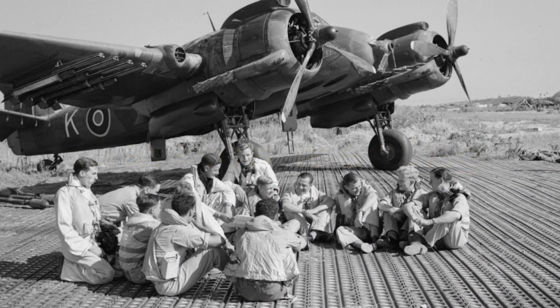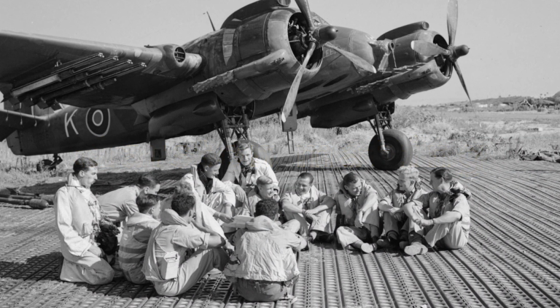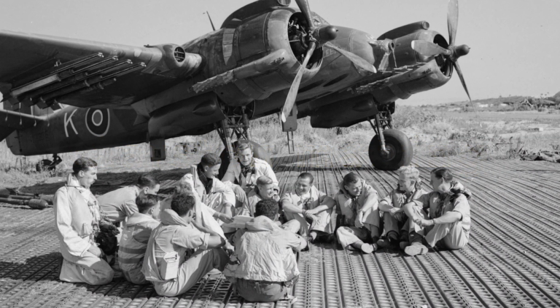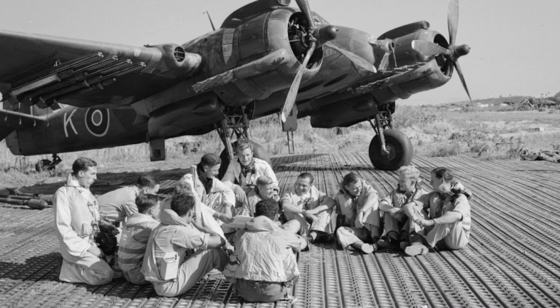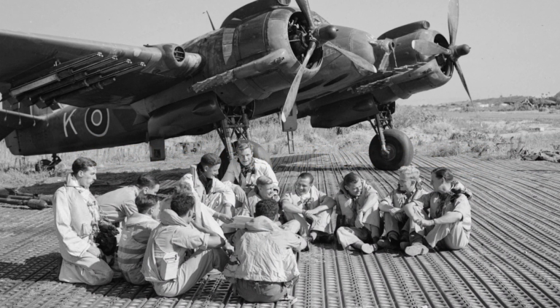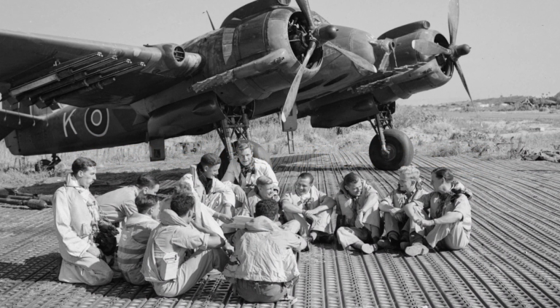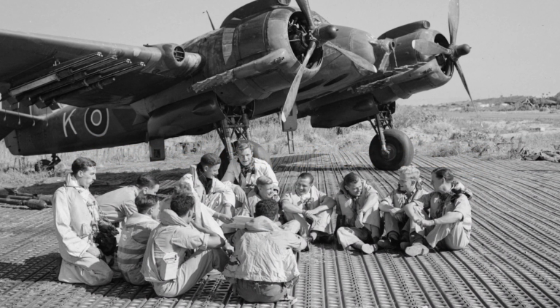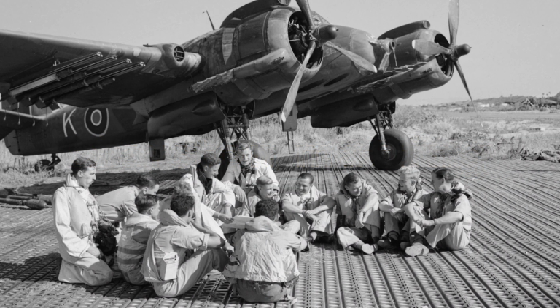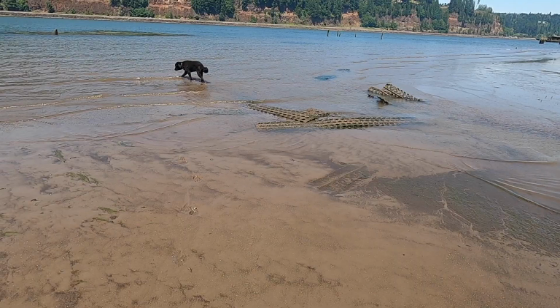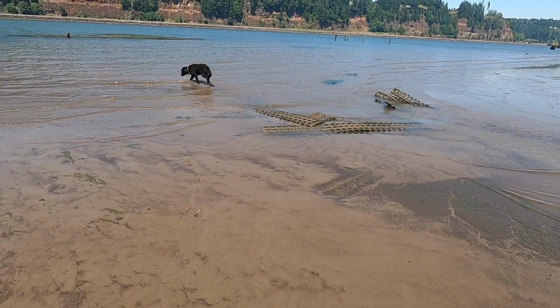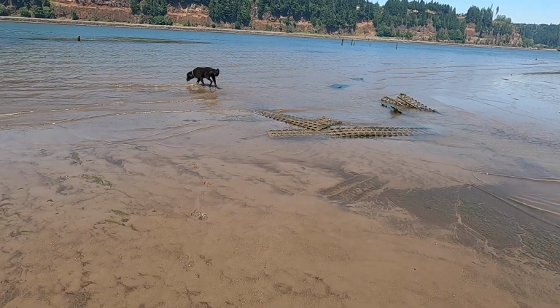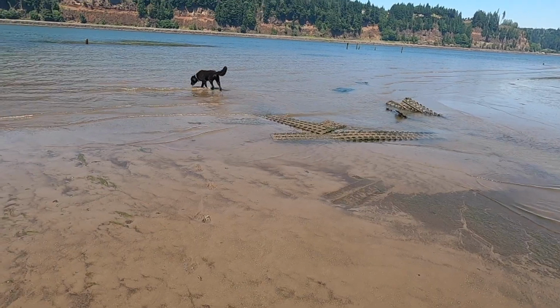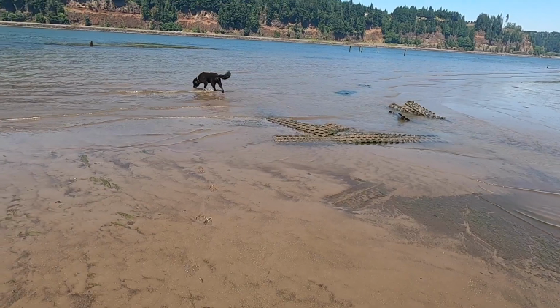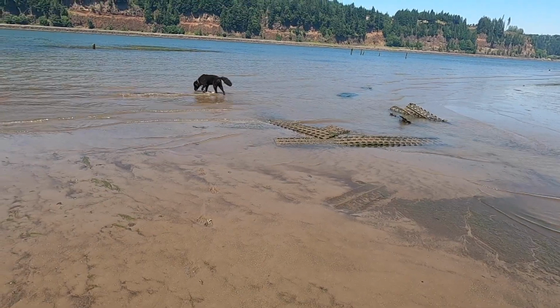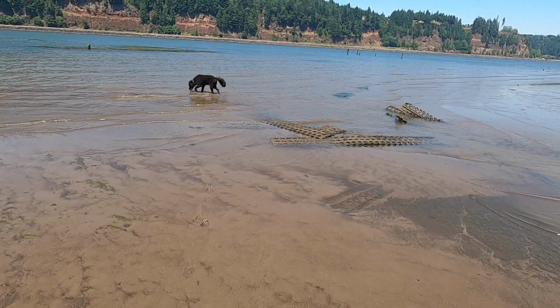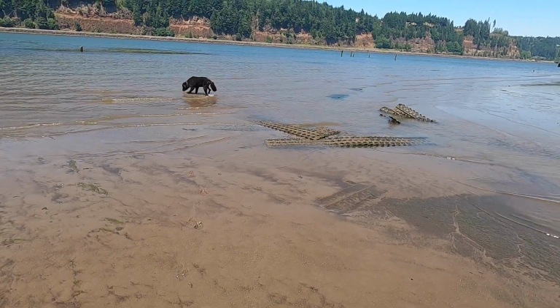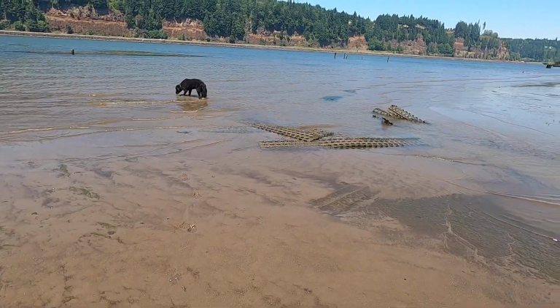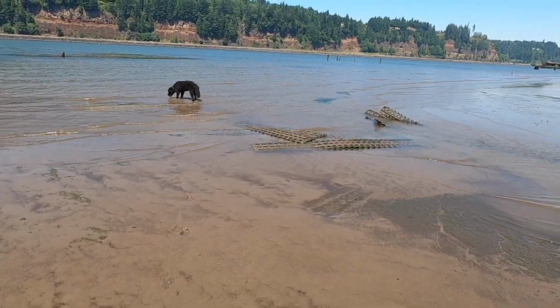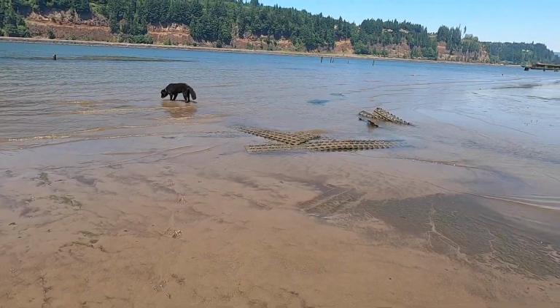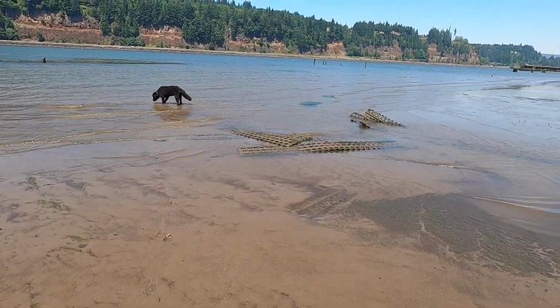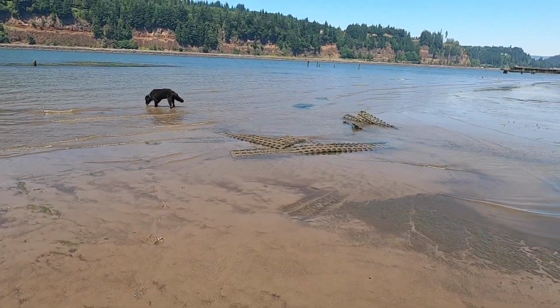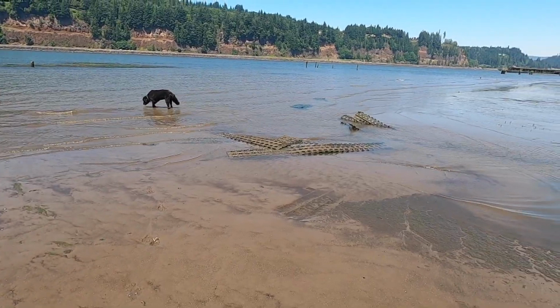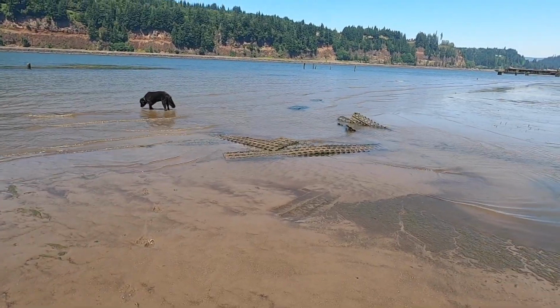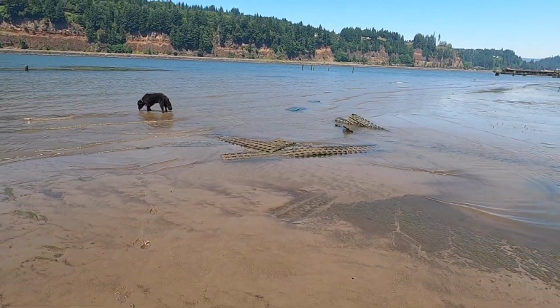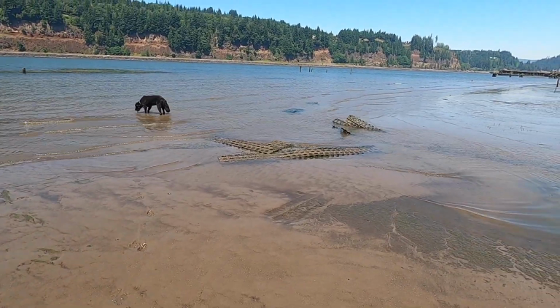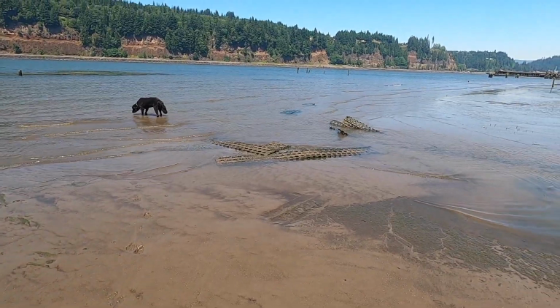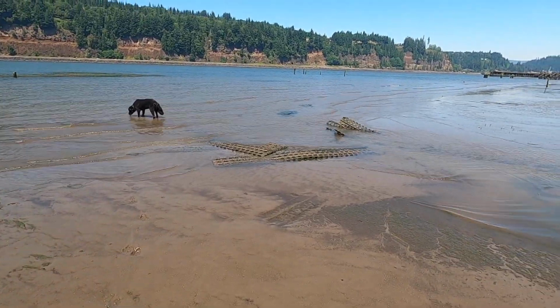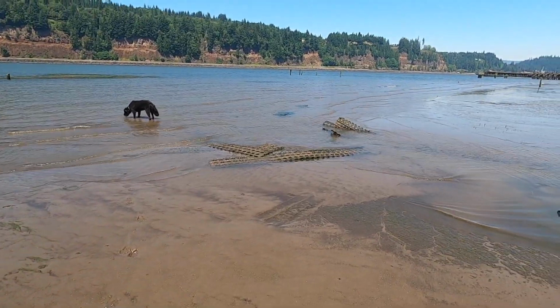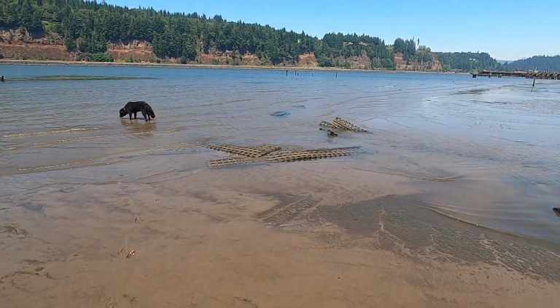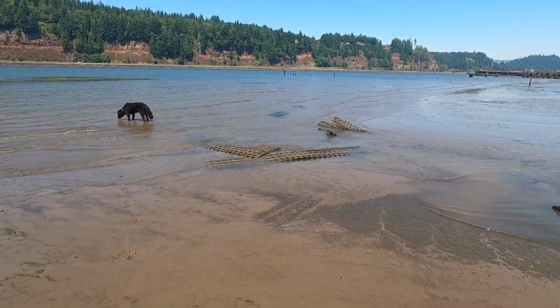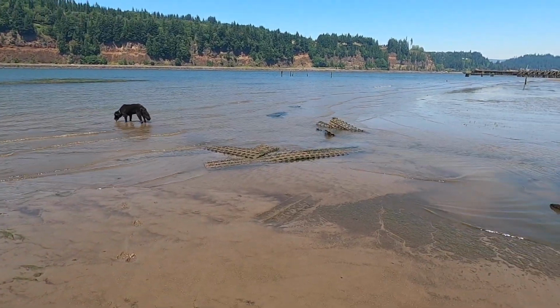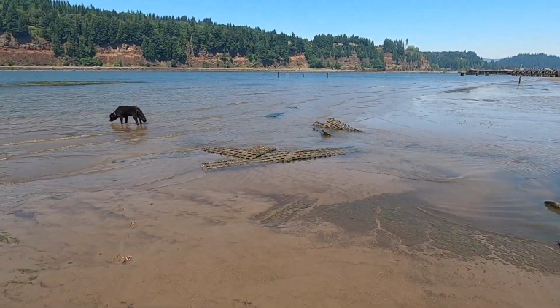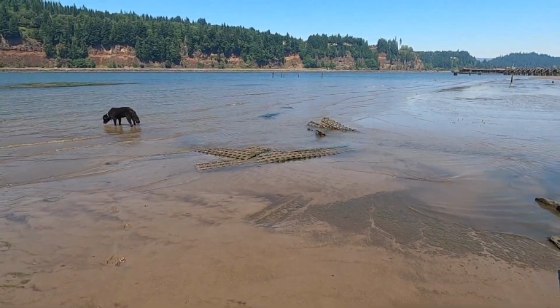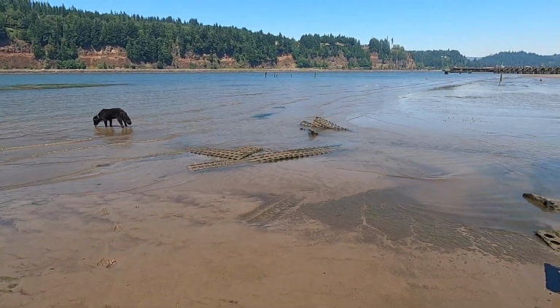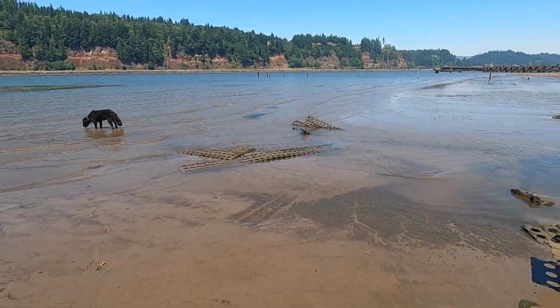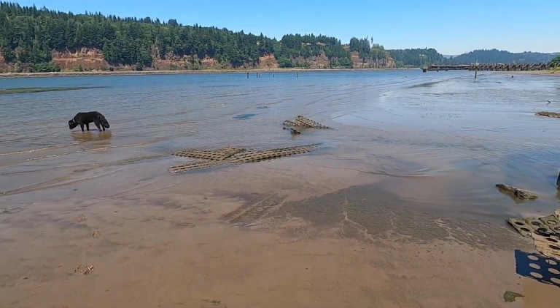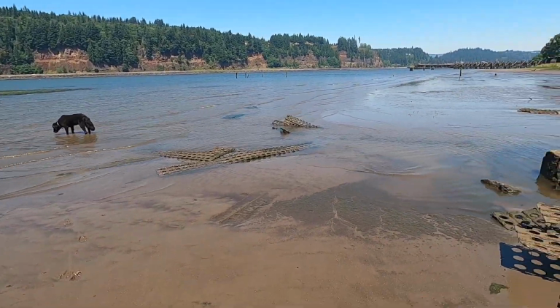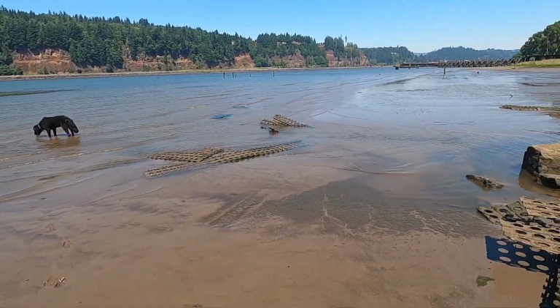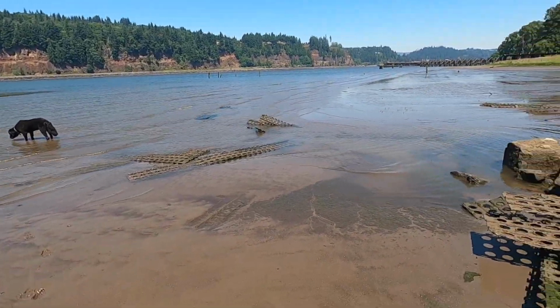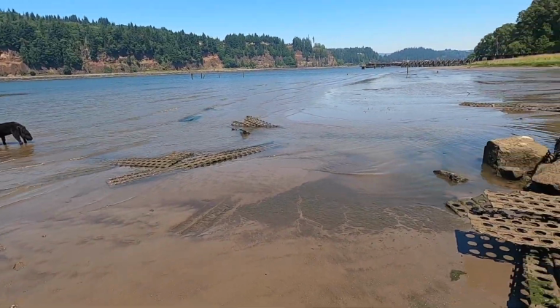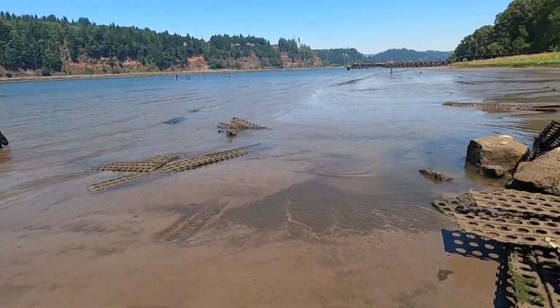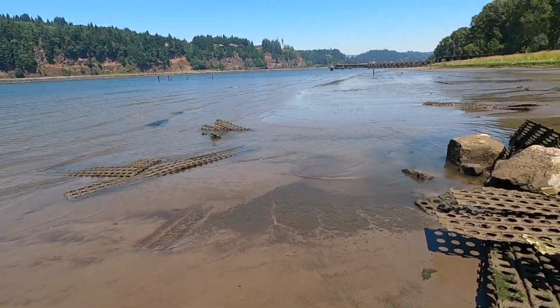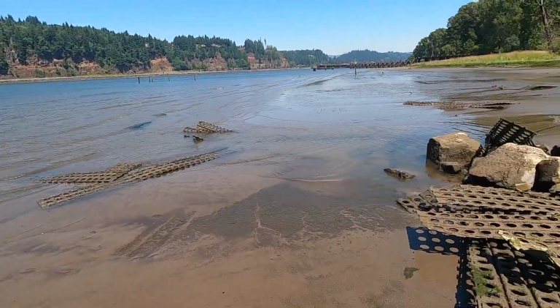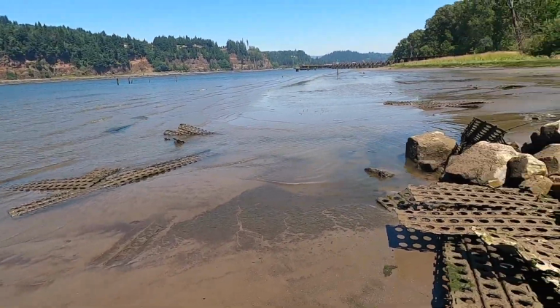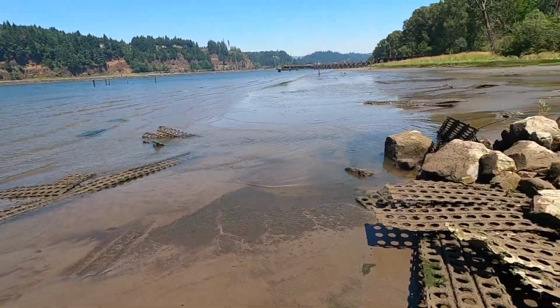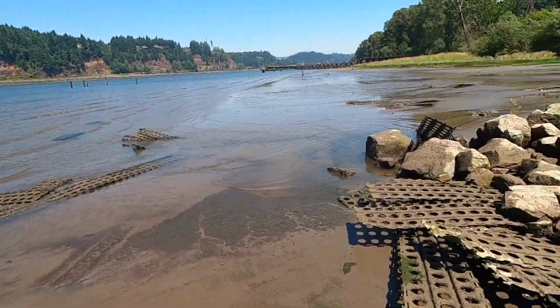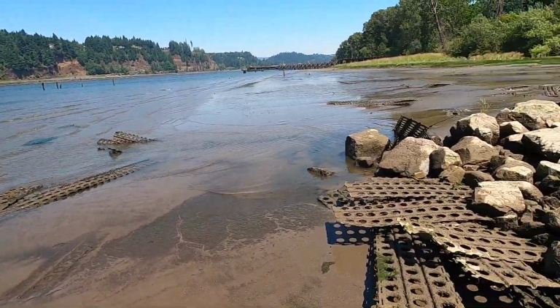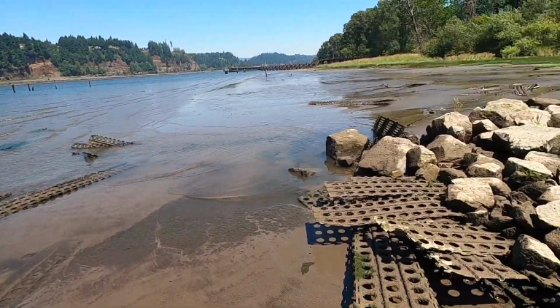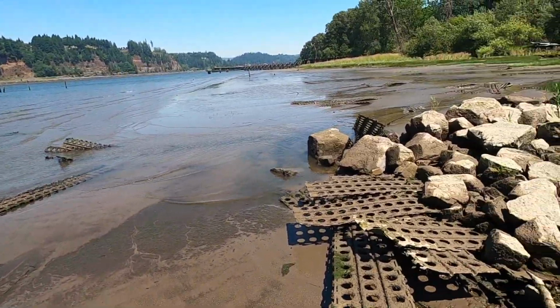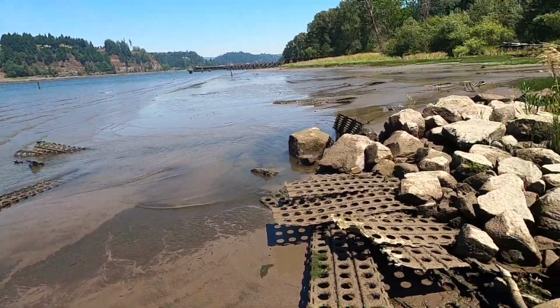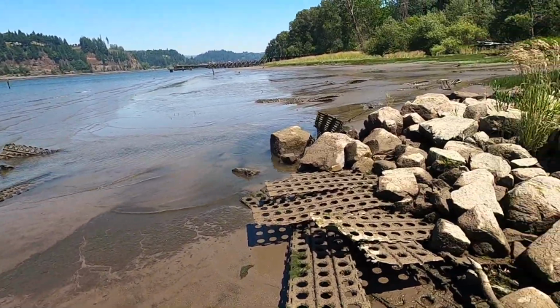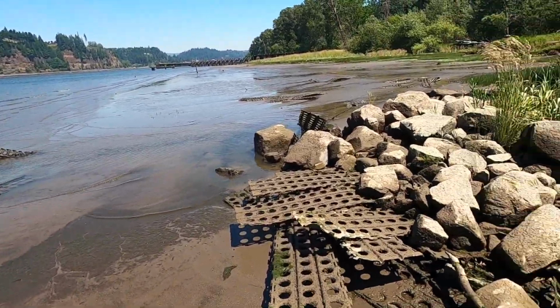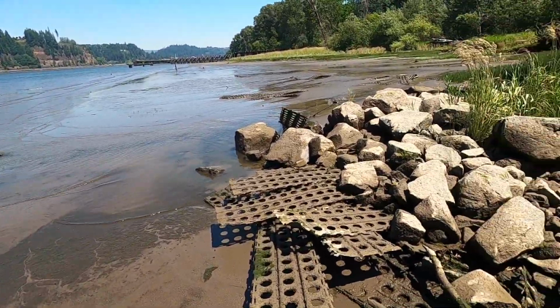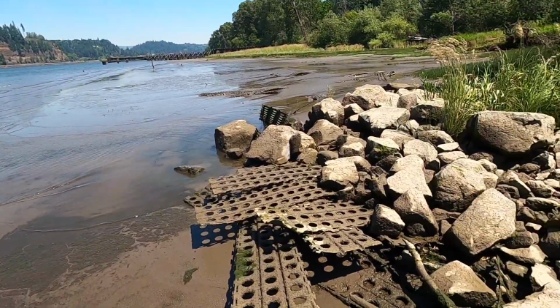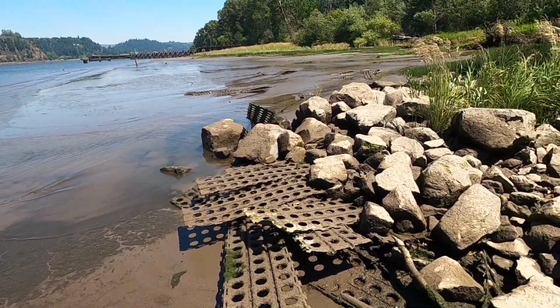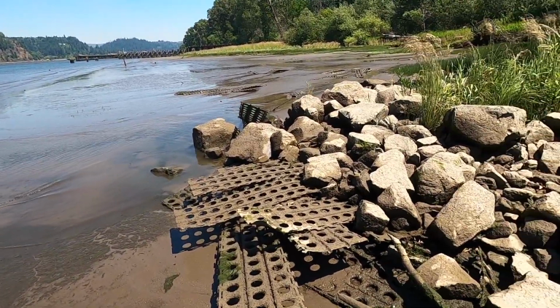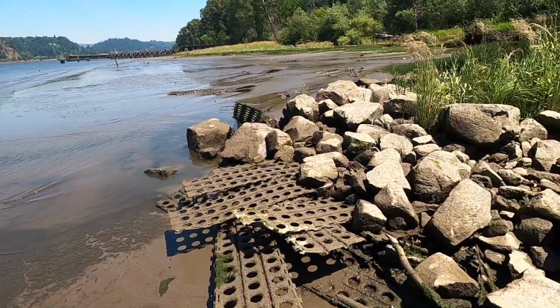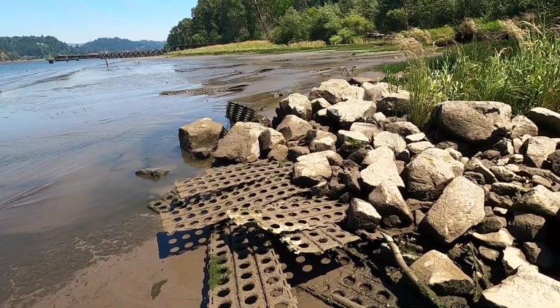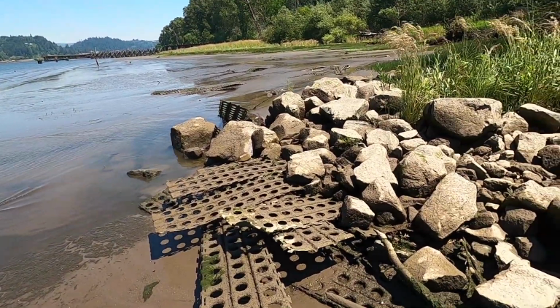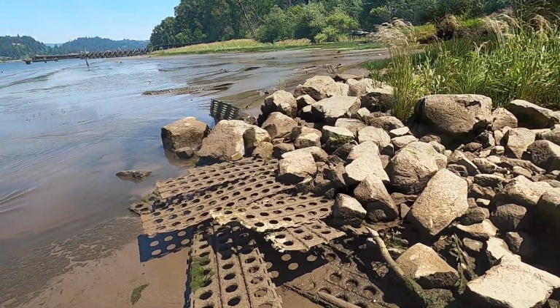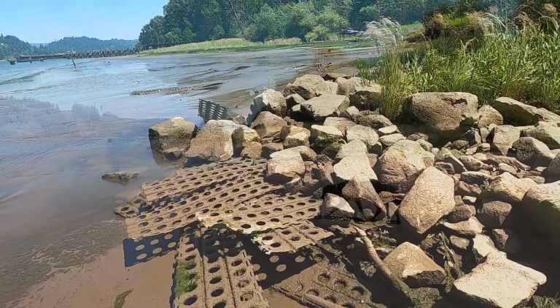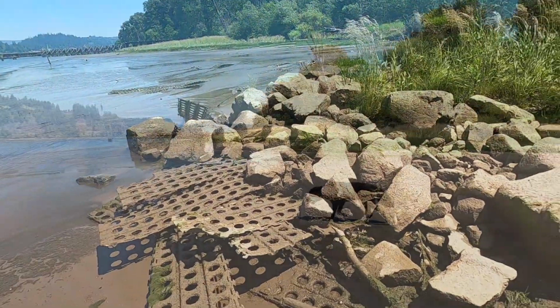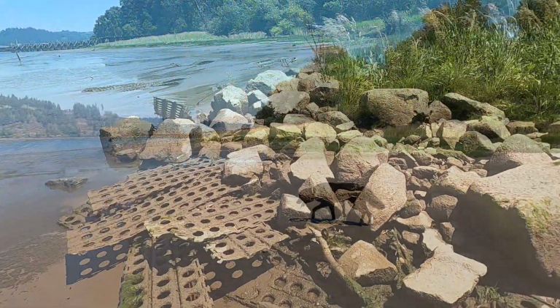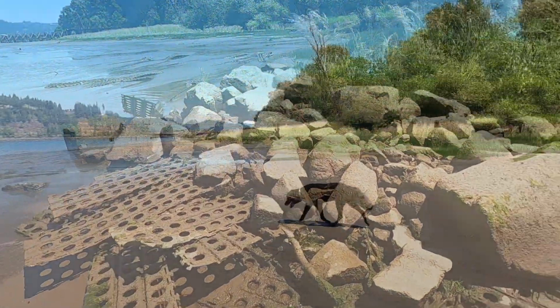Got my dog with me today — he's having a good time. I'm going to go ahead and get wet, I guess.